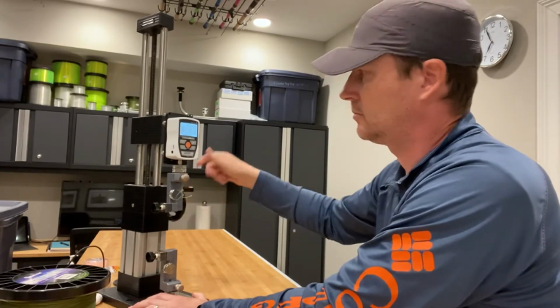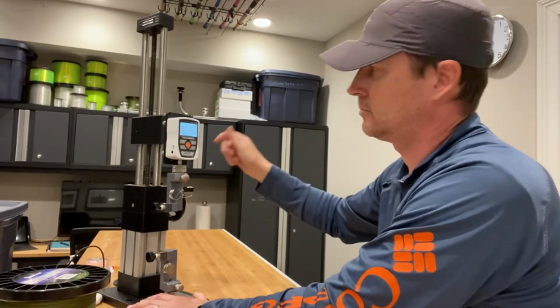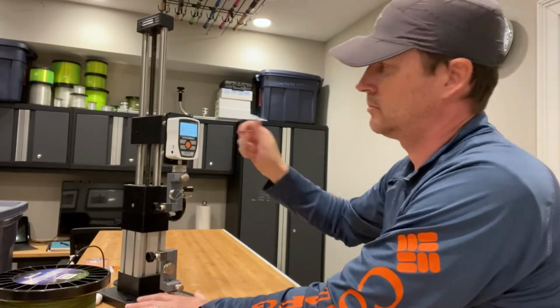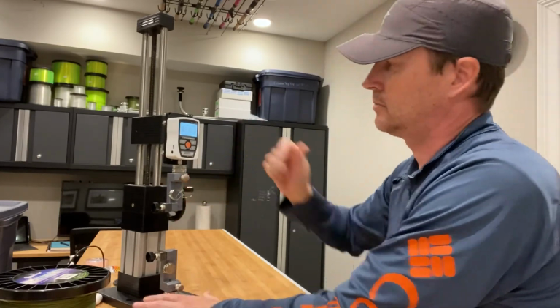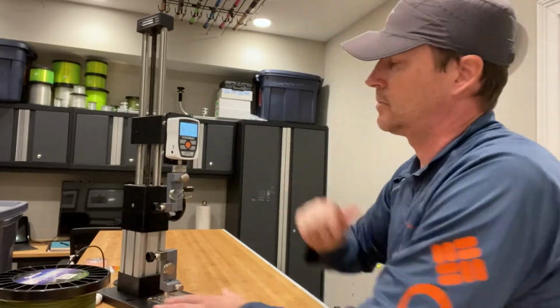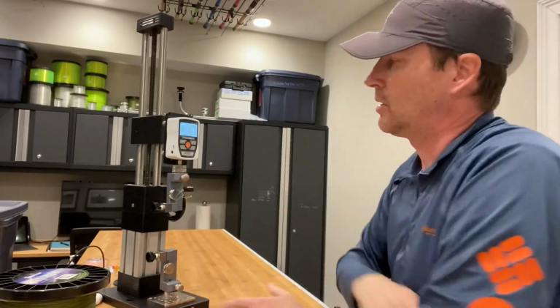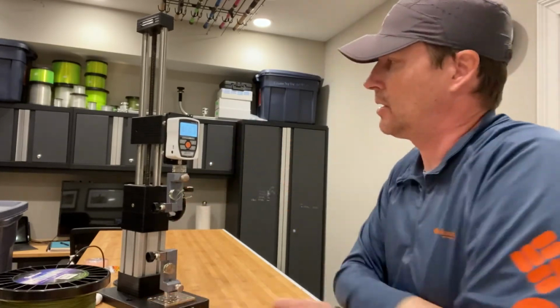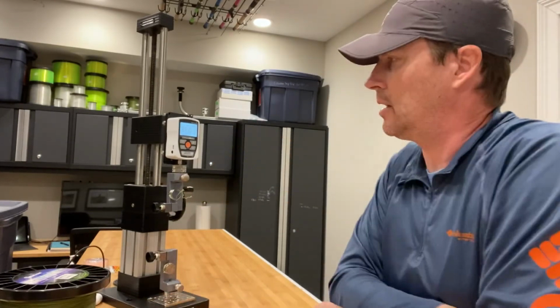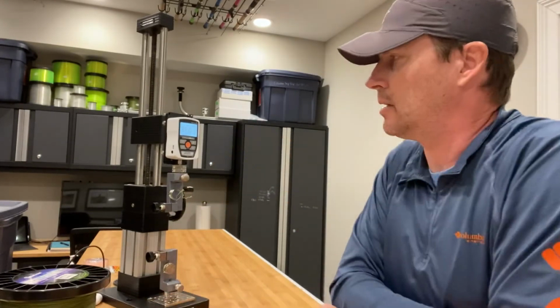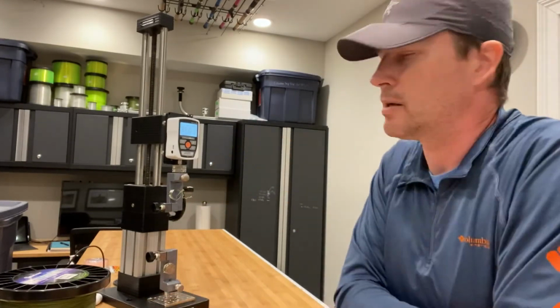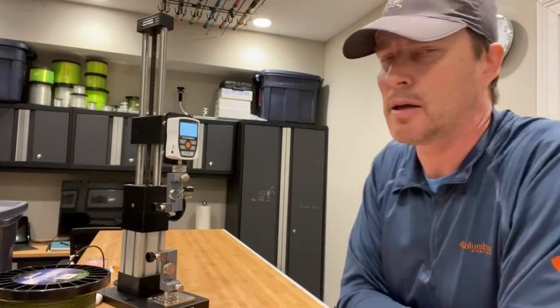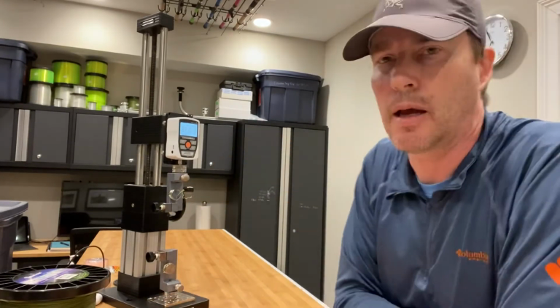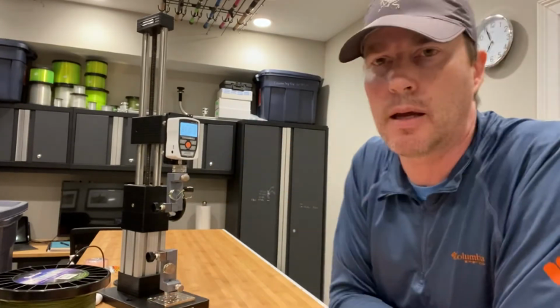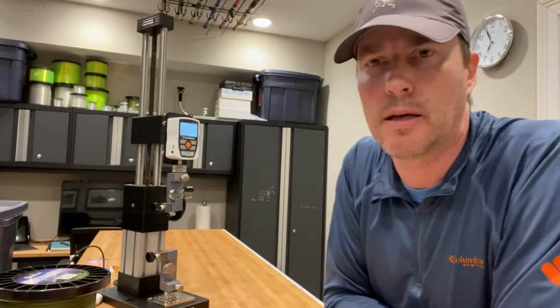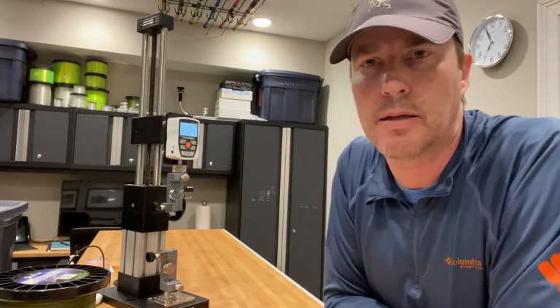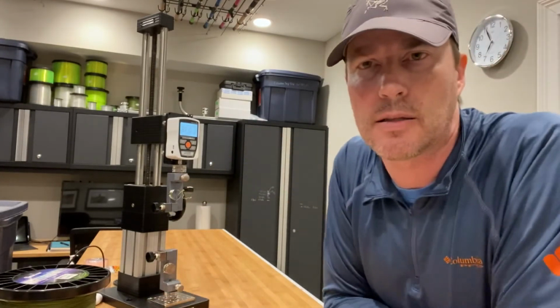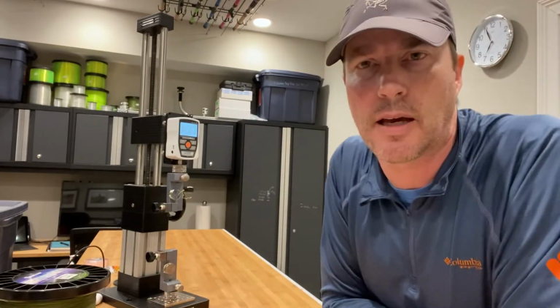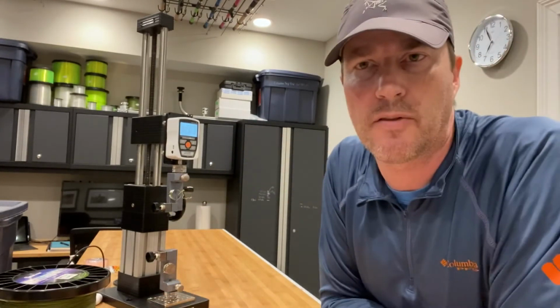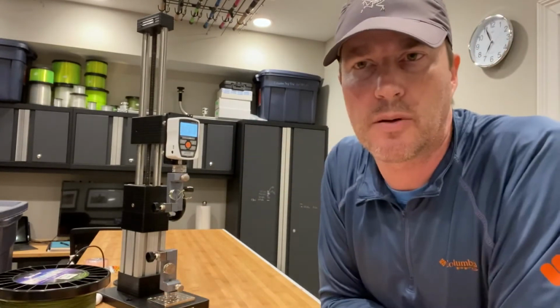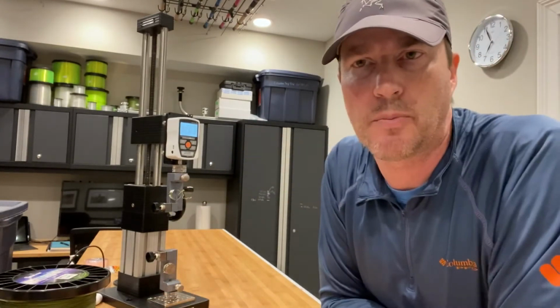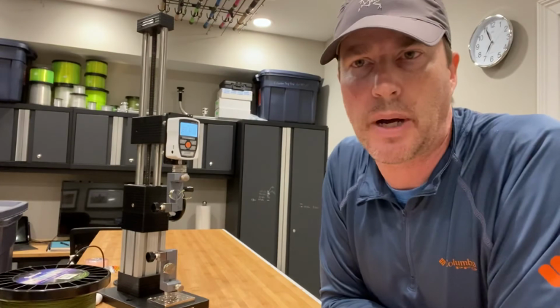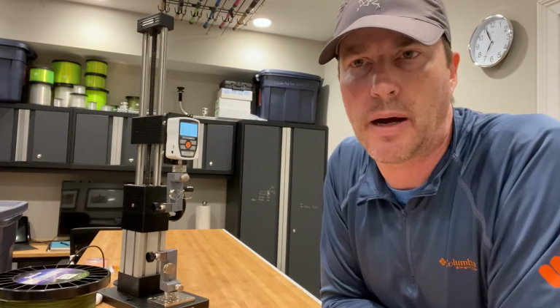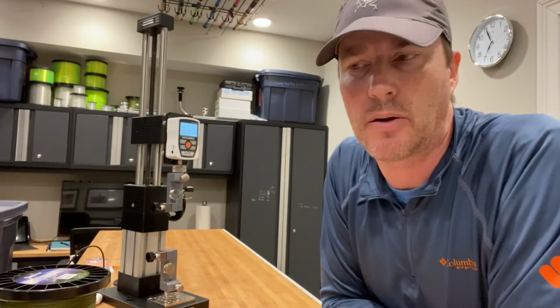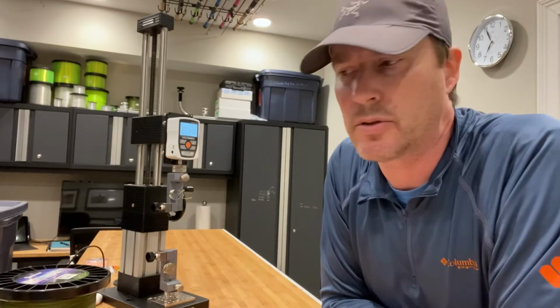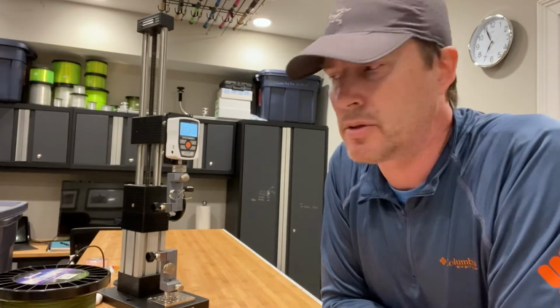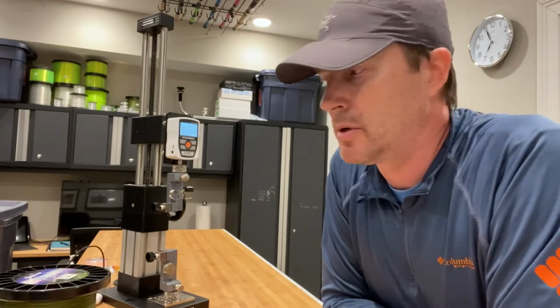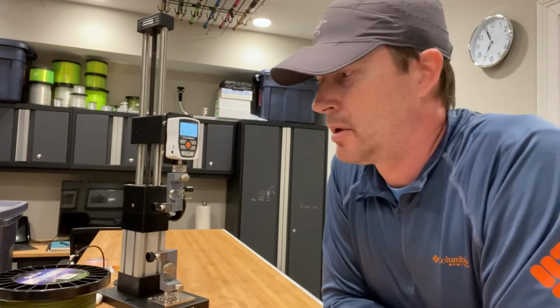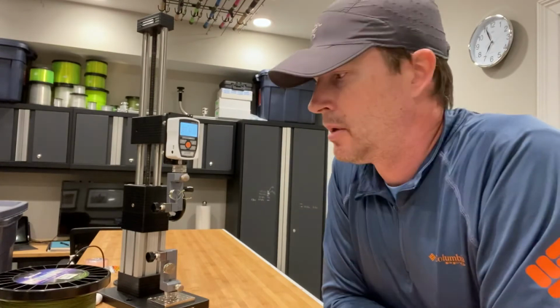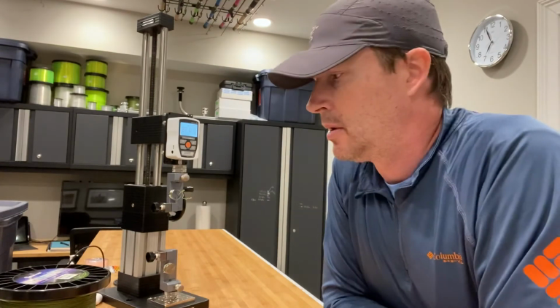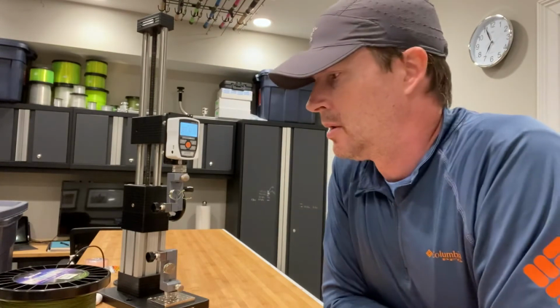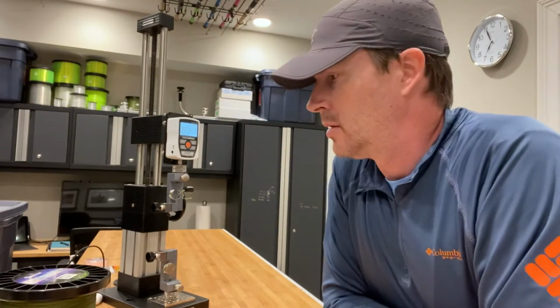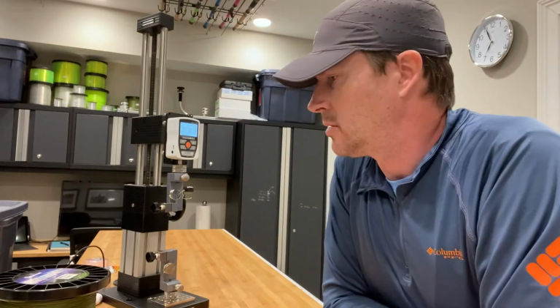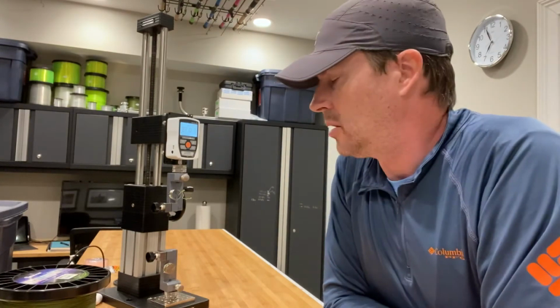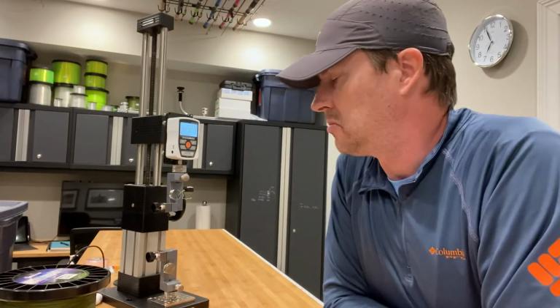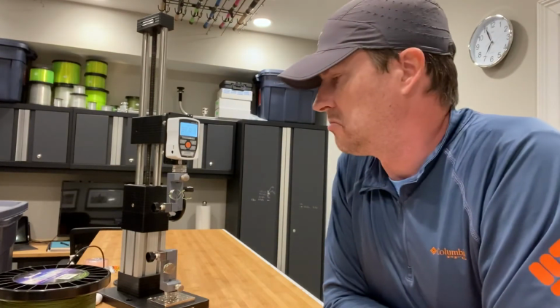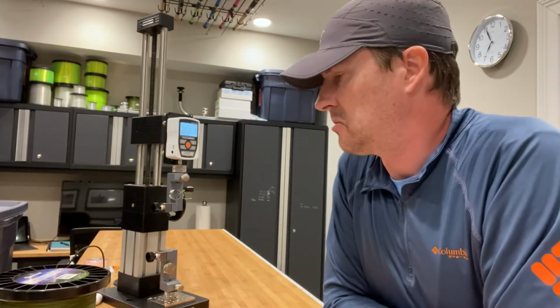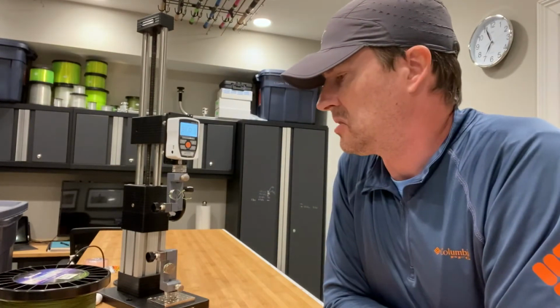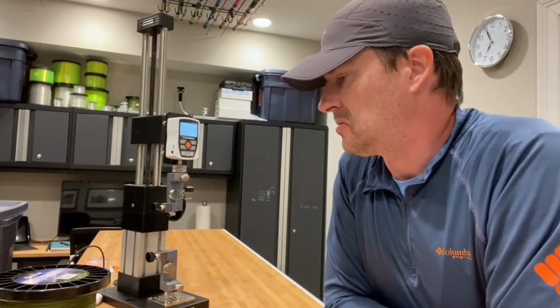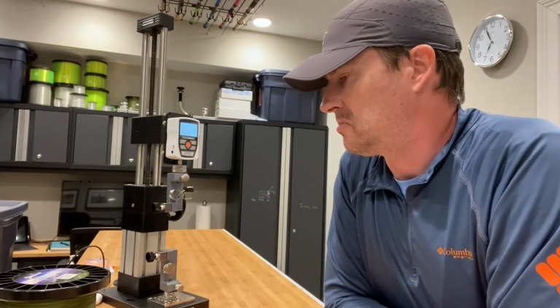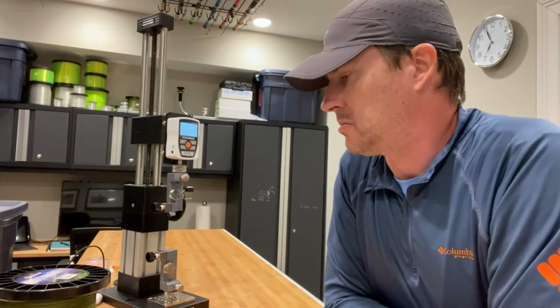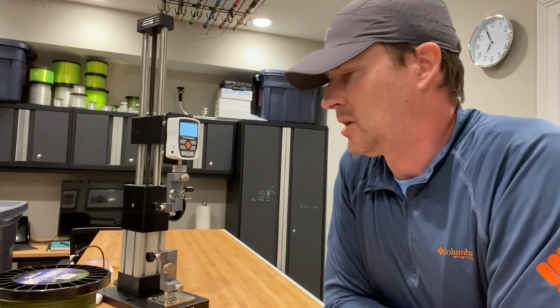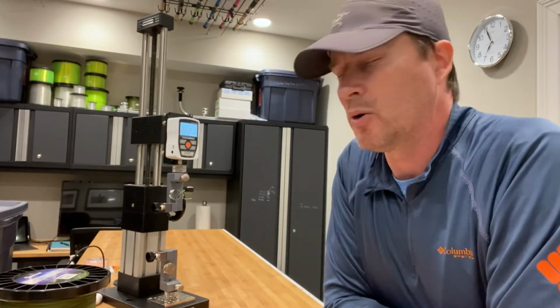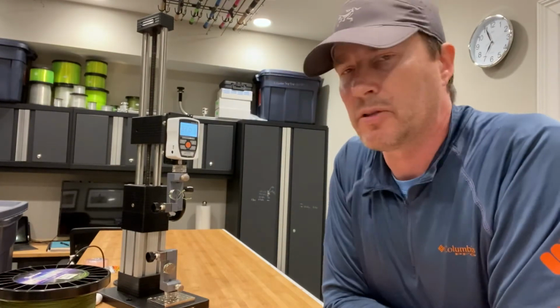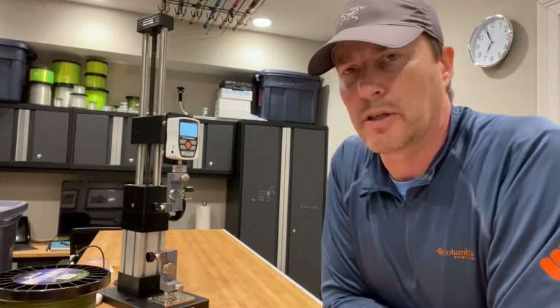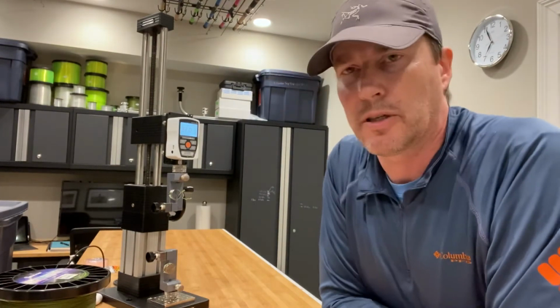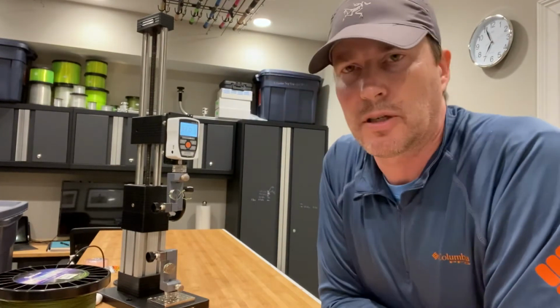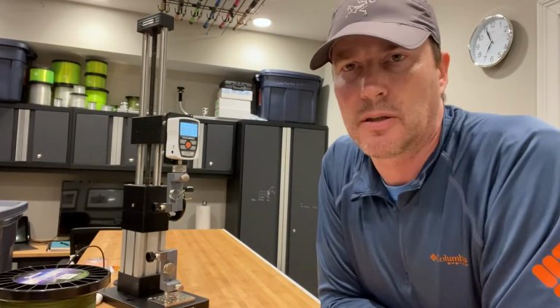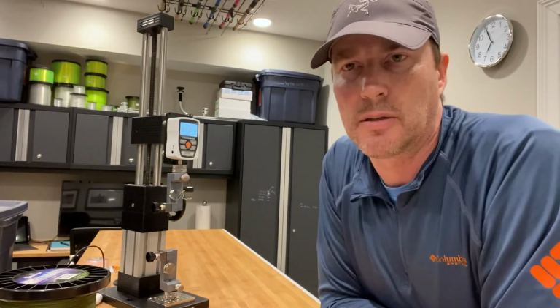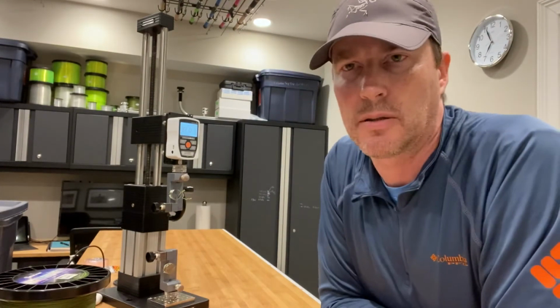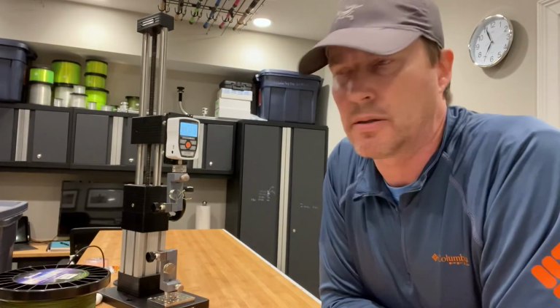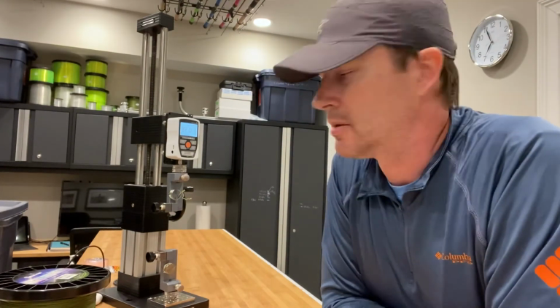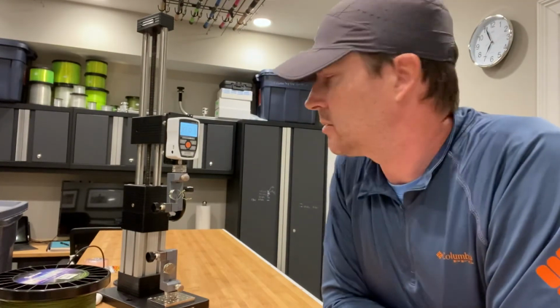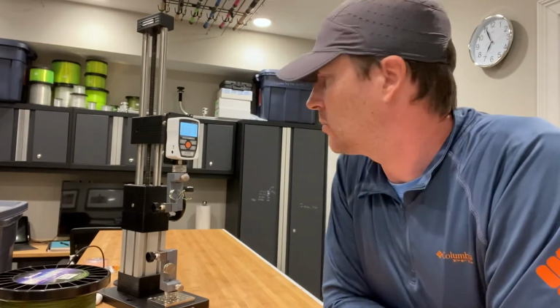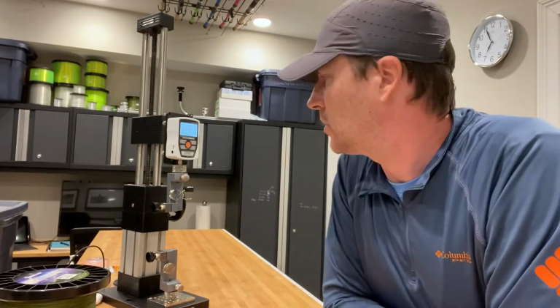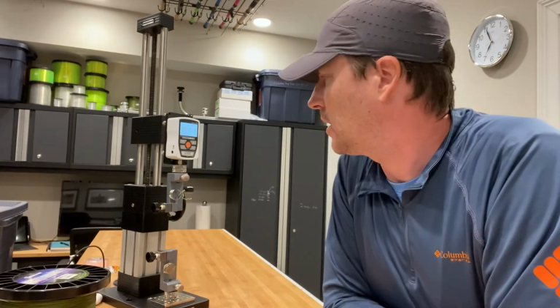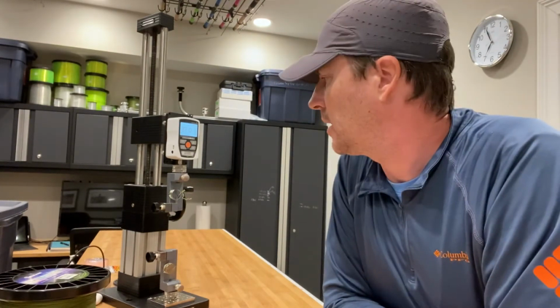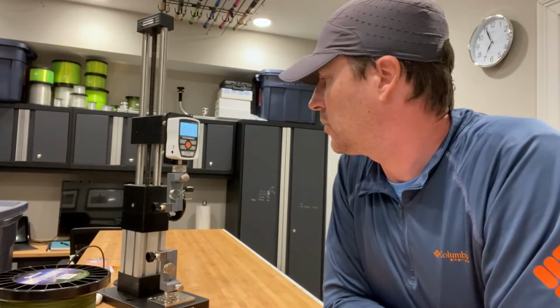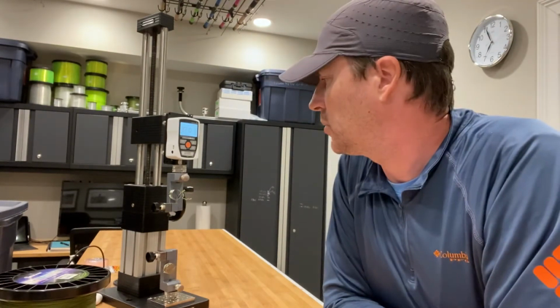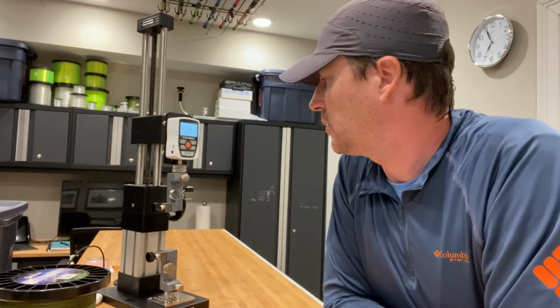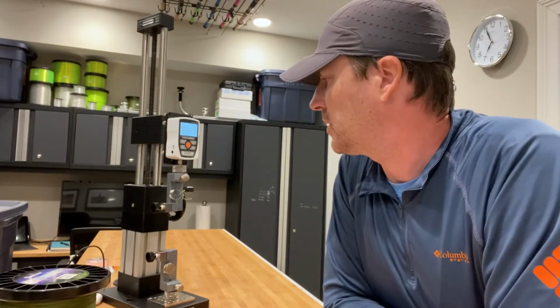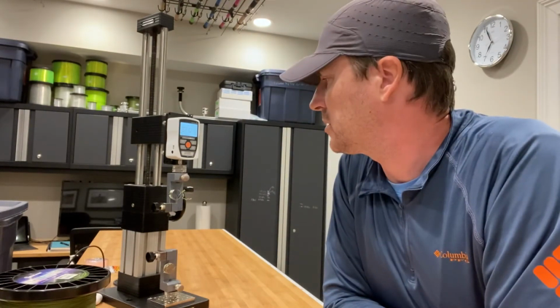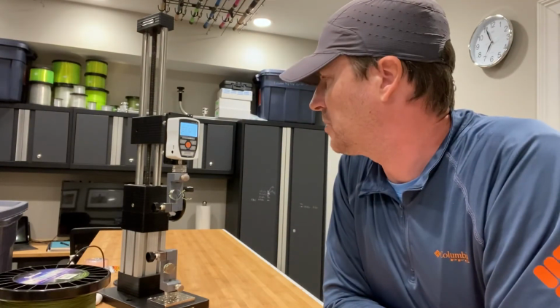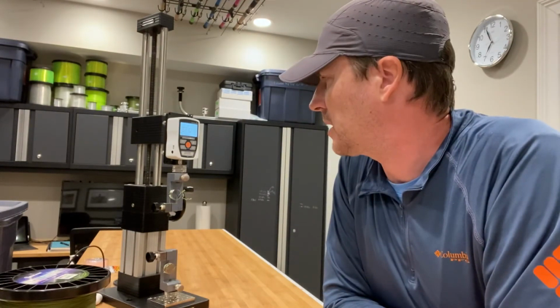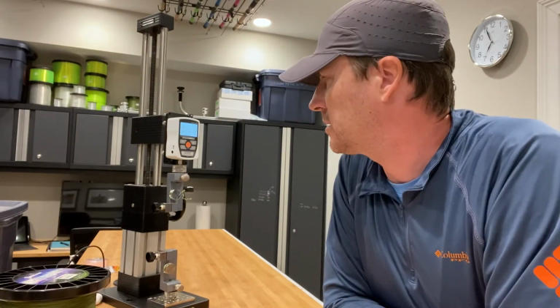Okay, 87 pounds. So that's close-ish to what I would have expected.